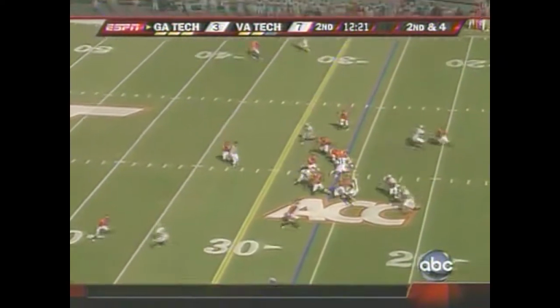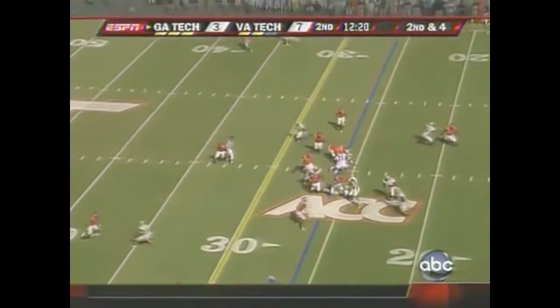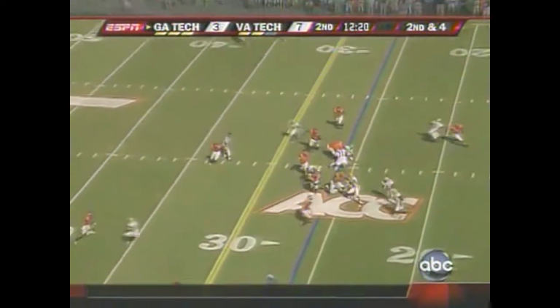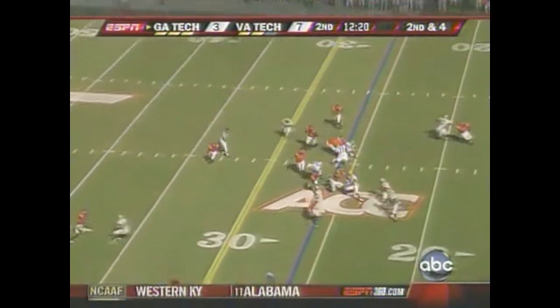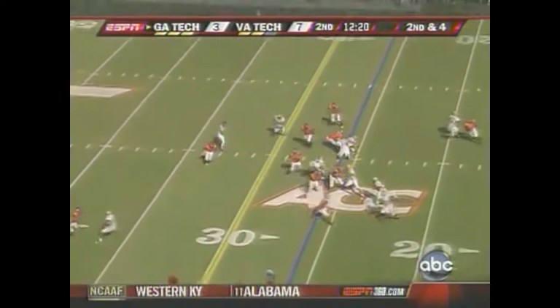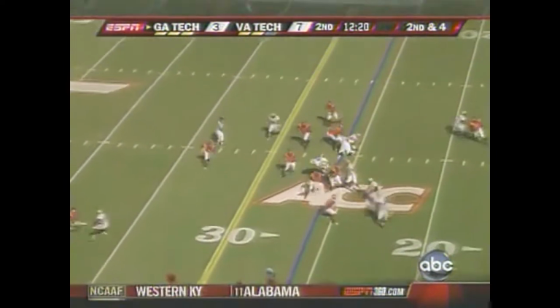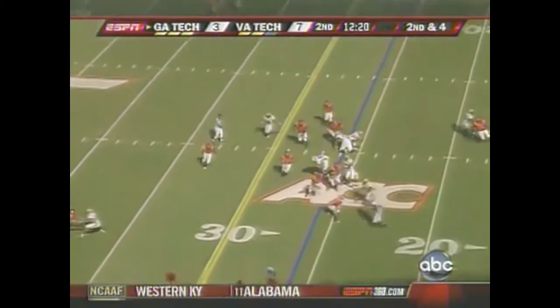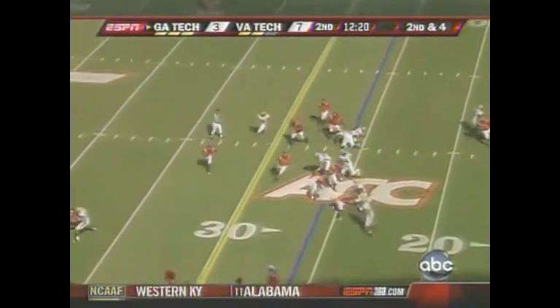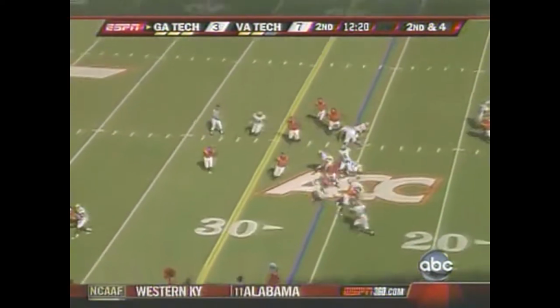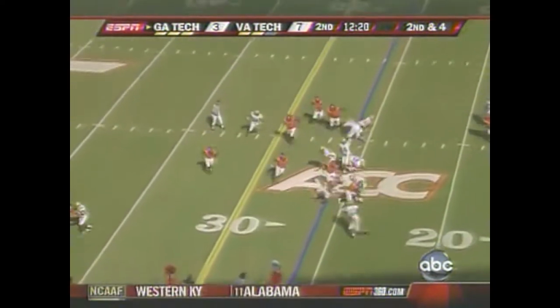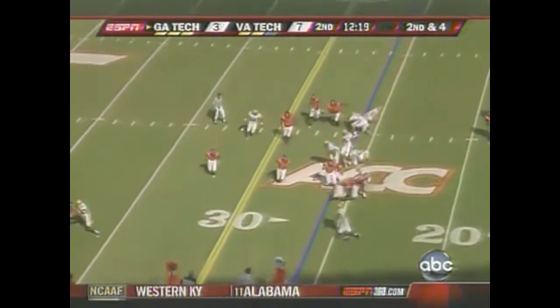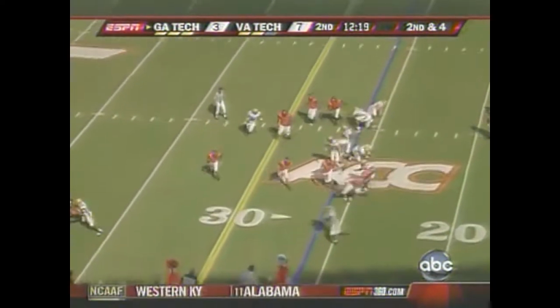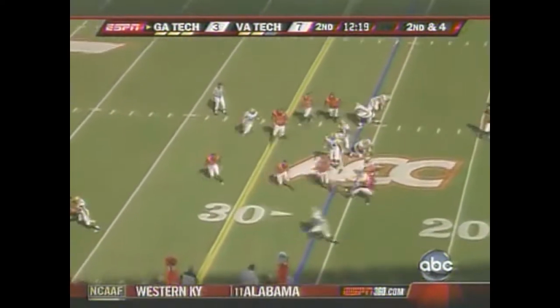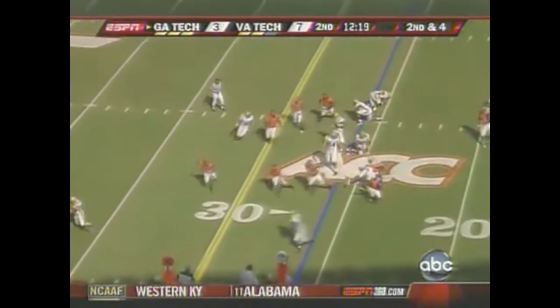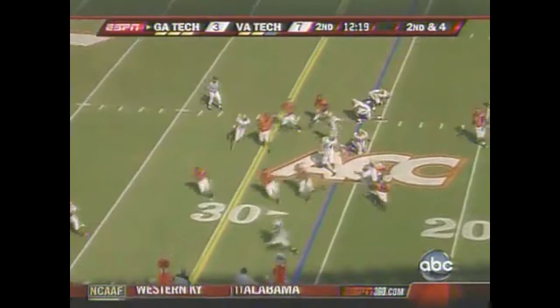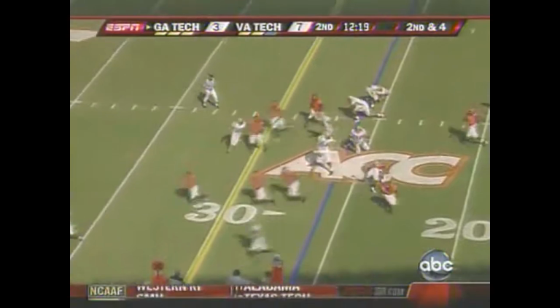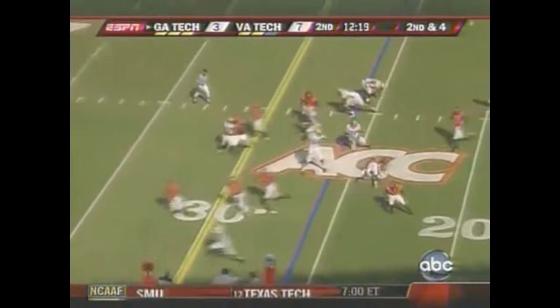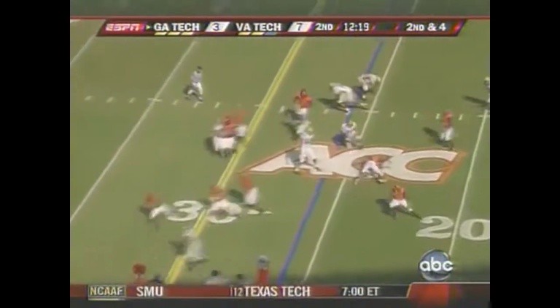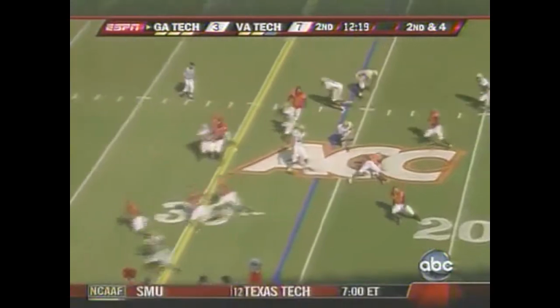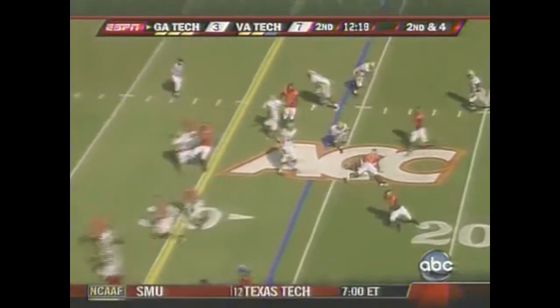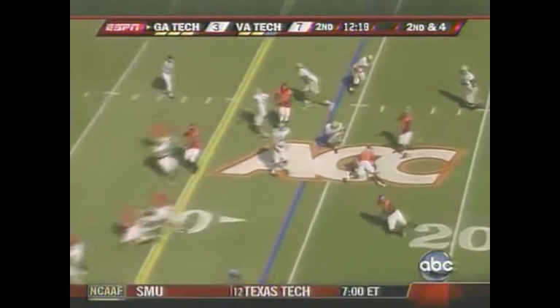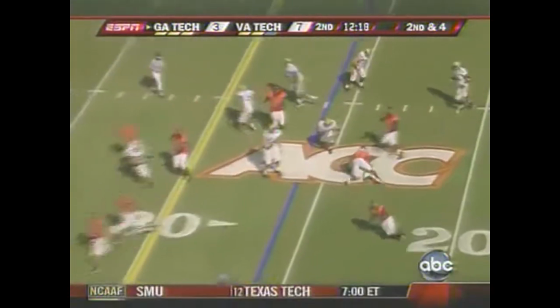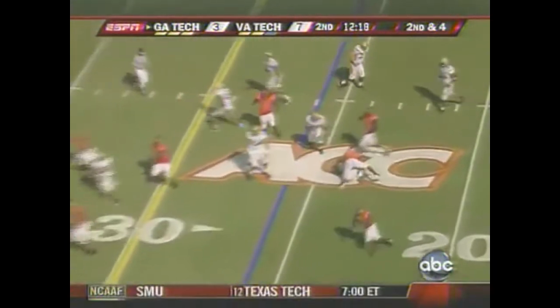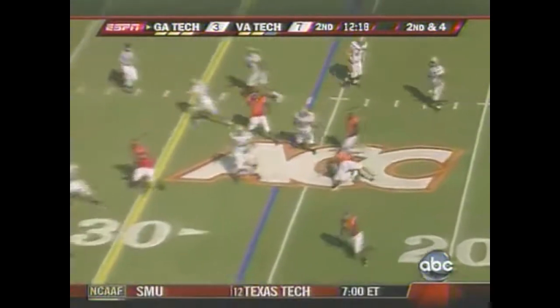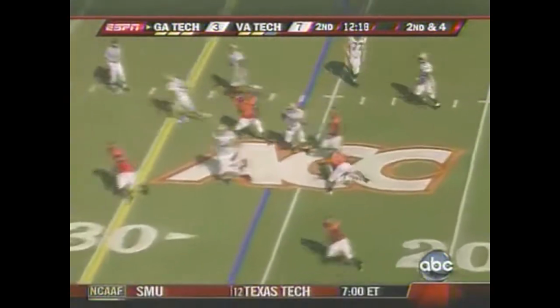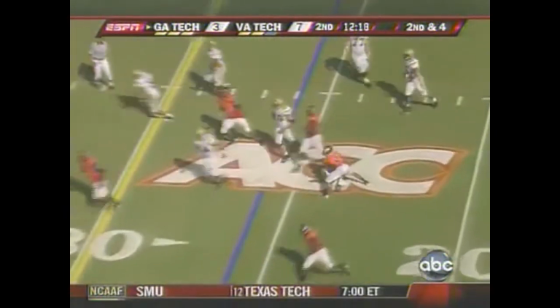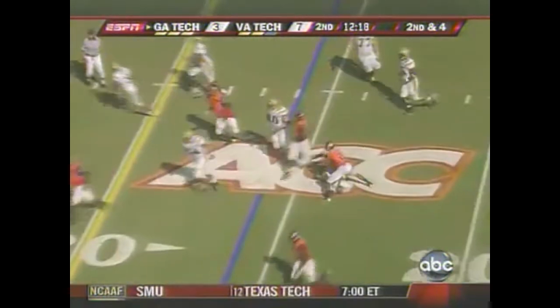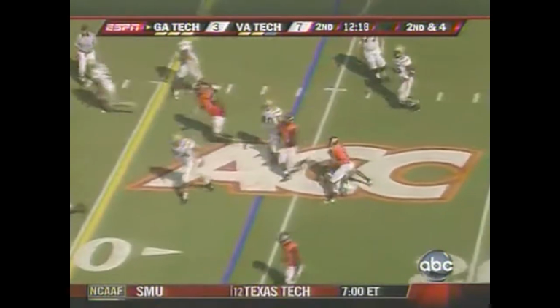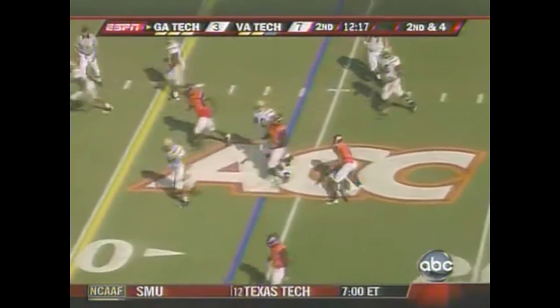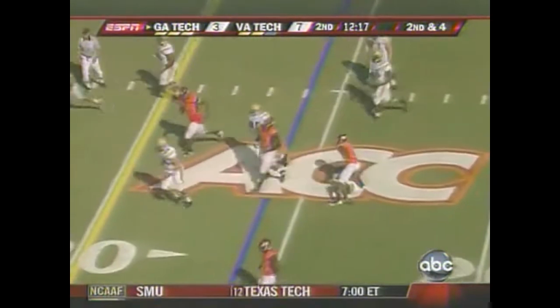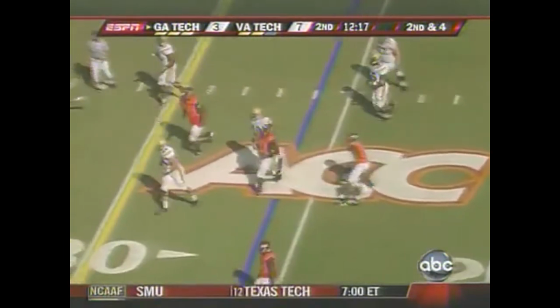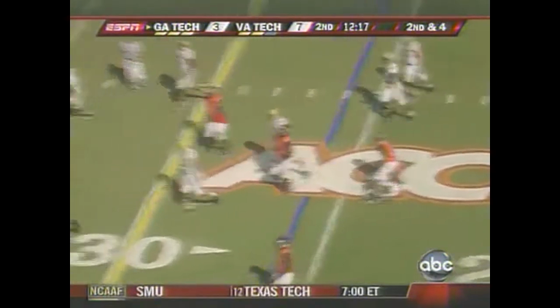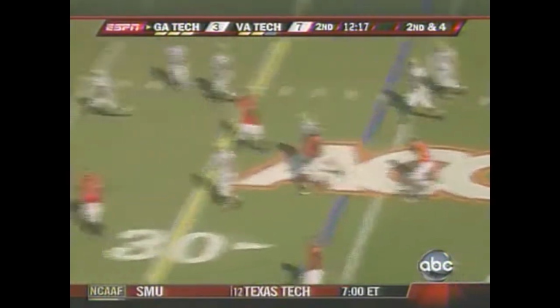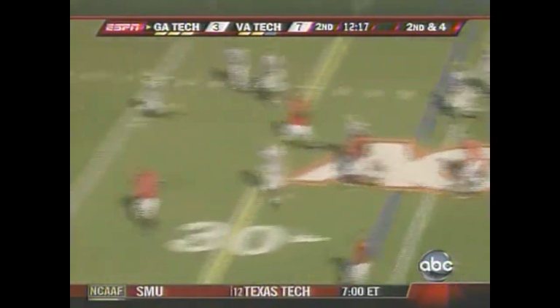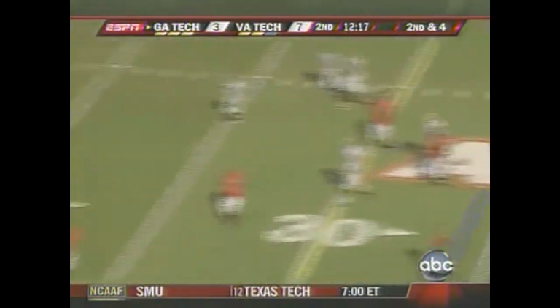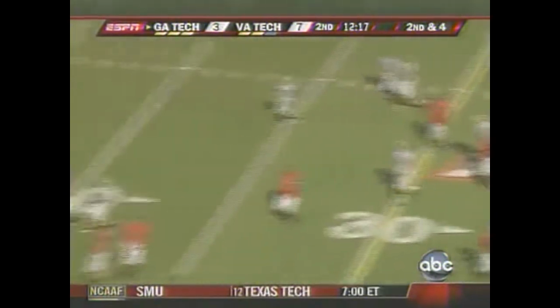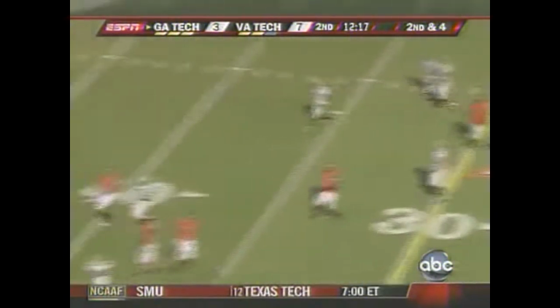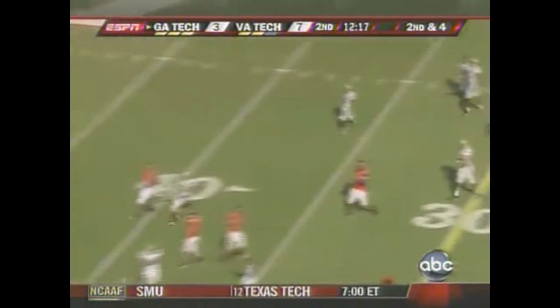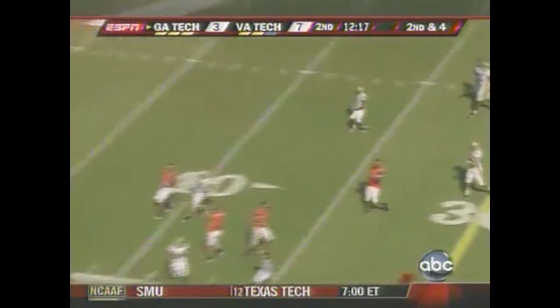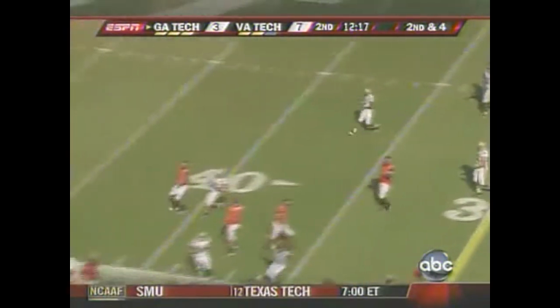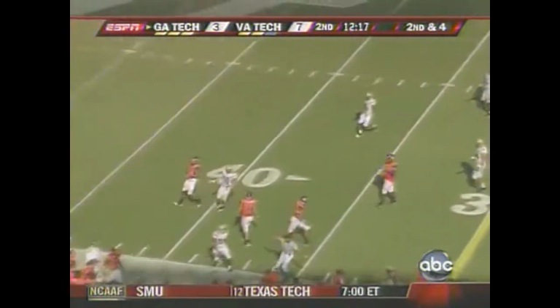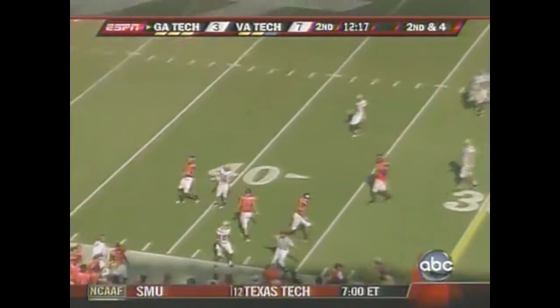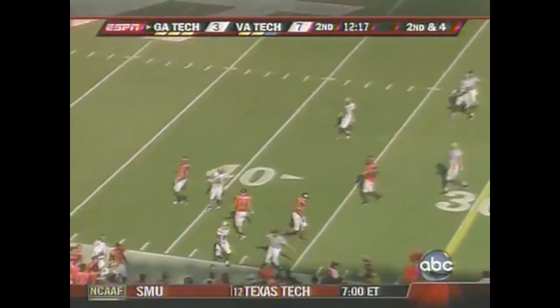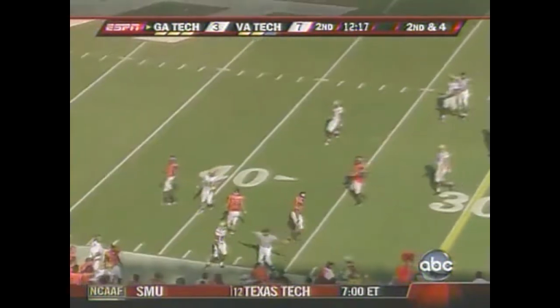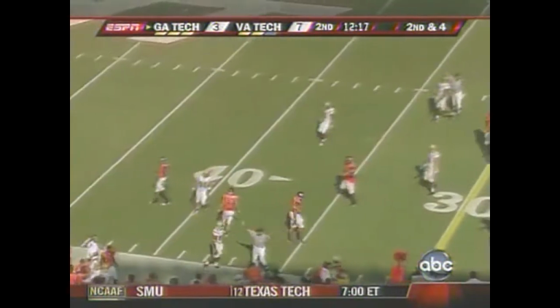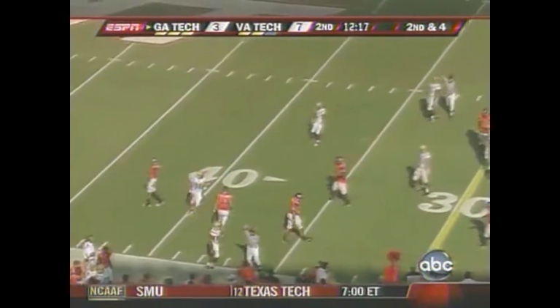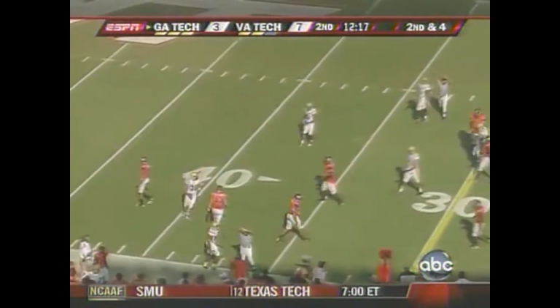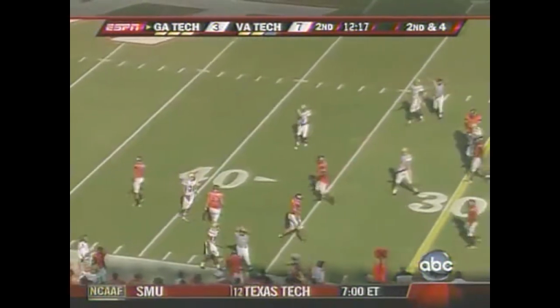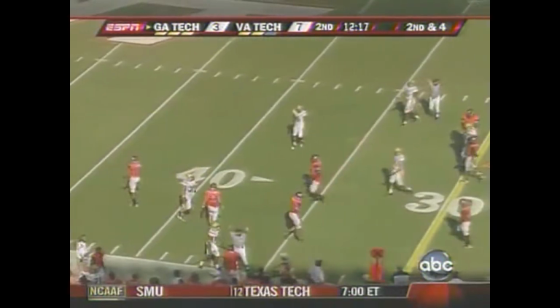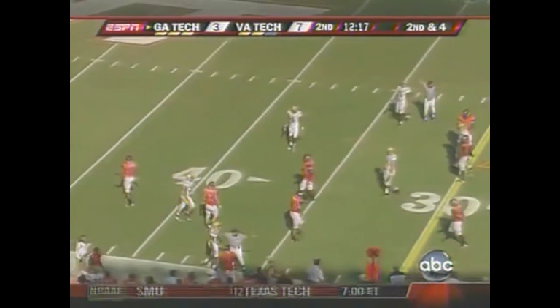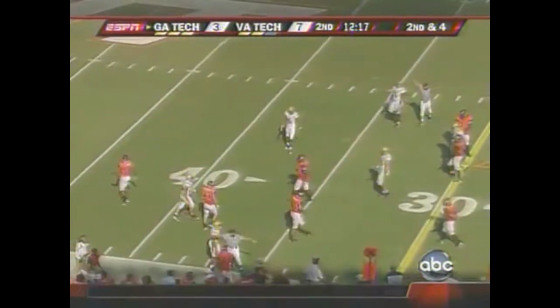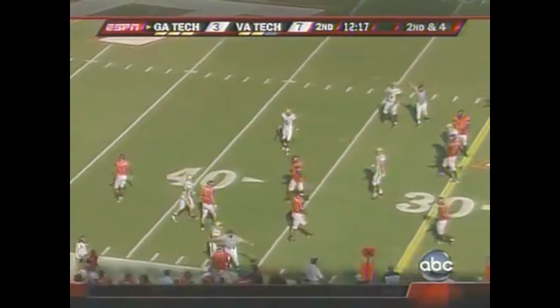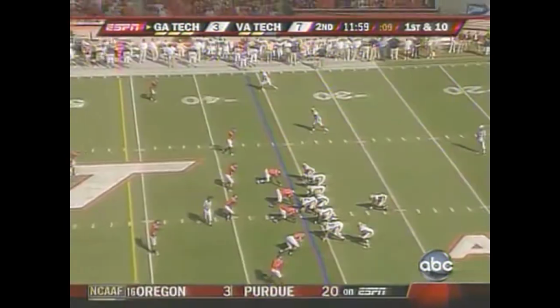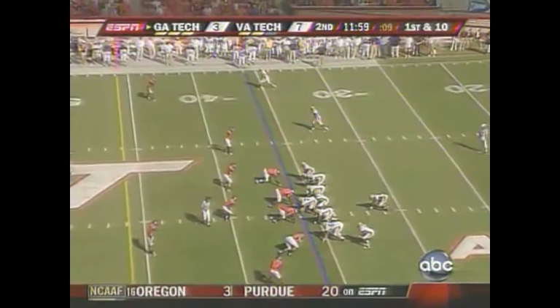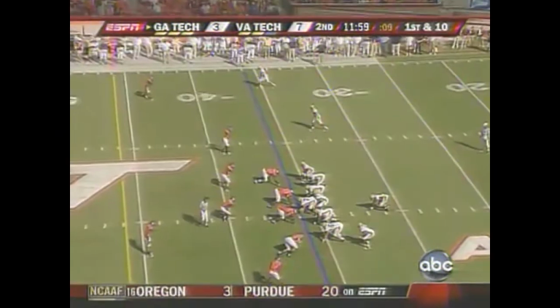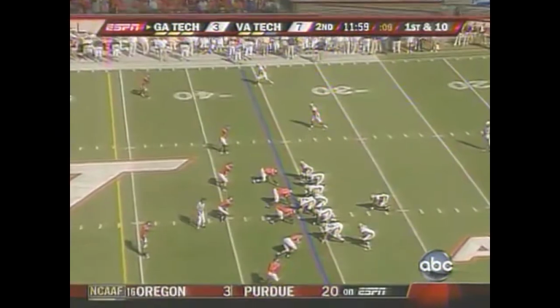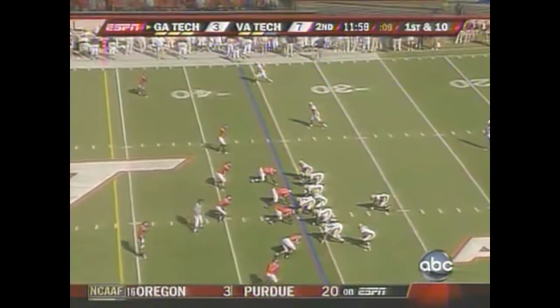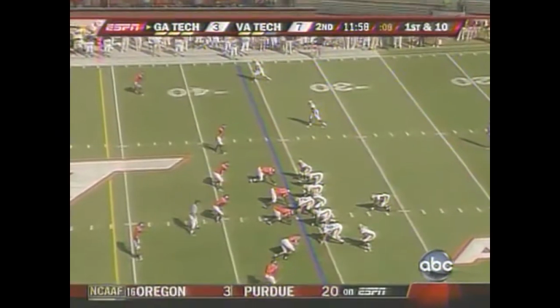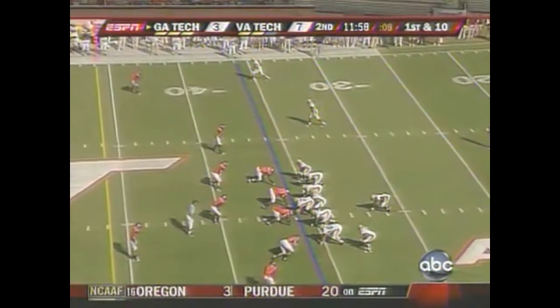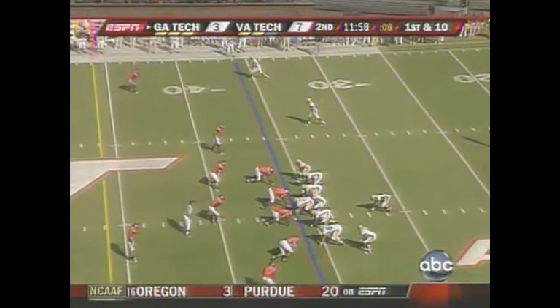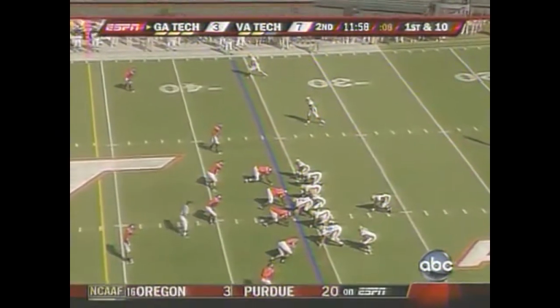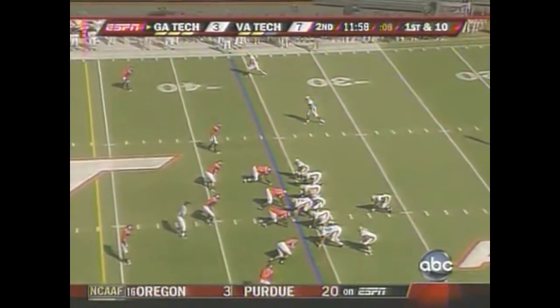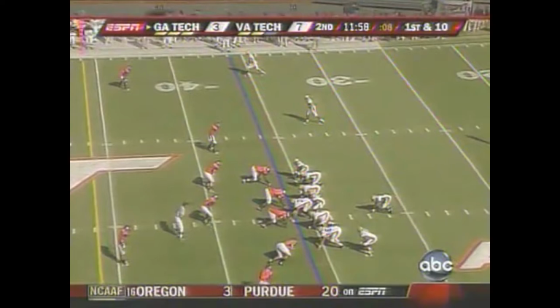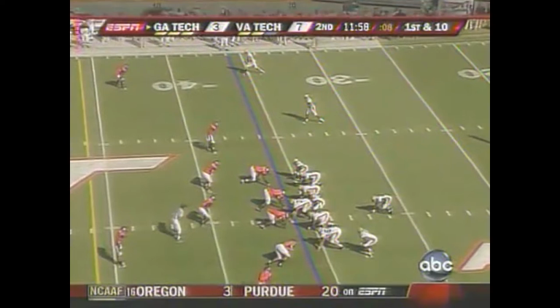There's some classic, old-fashioned option — there's the pitch, and that is going to be a first down. Jonathan Dwyer — in fact, that may be a lot like Navy, doesn't it?